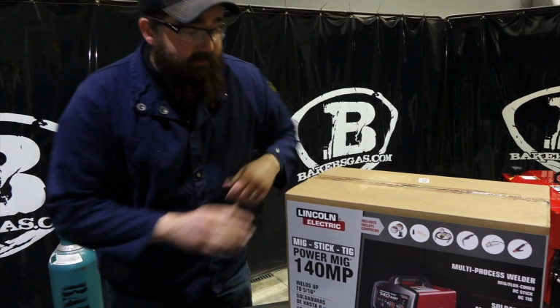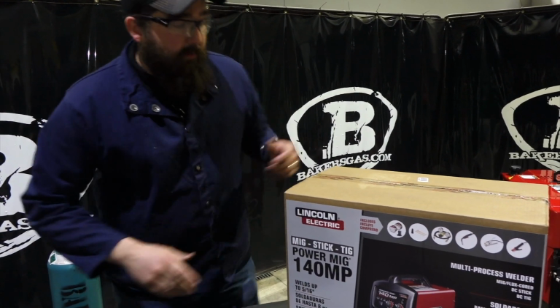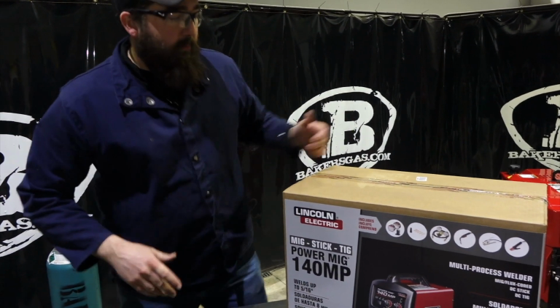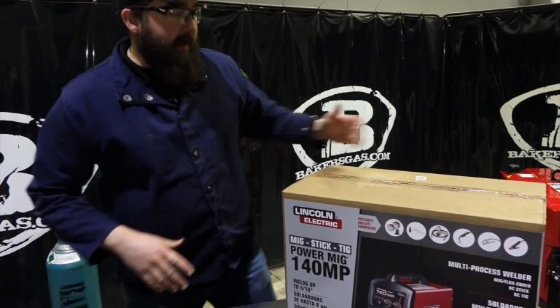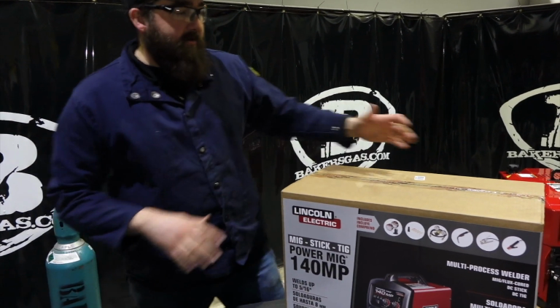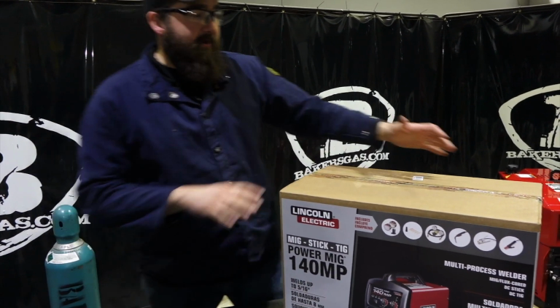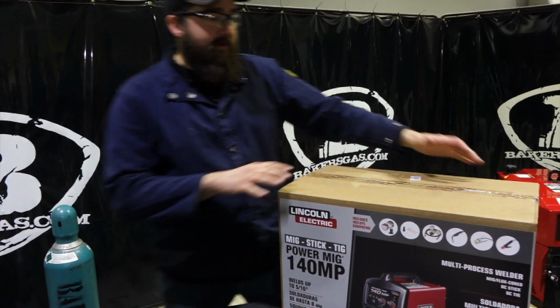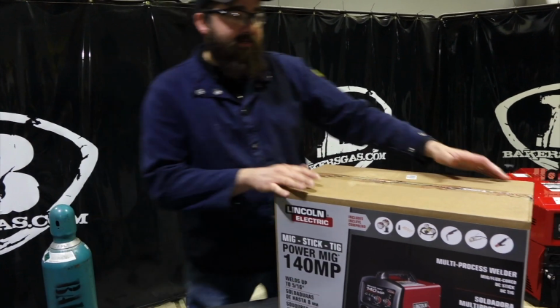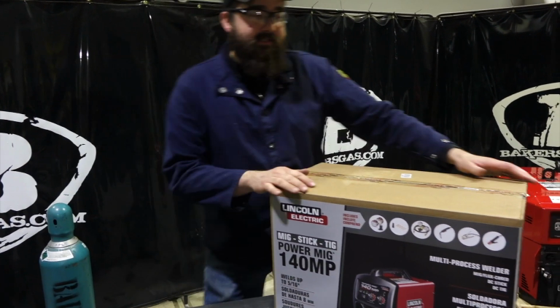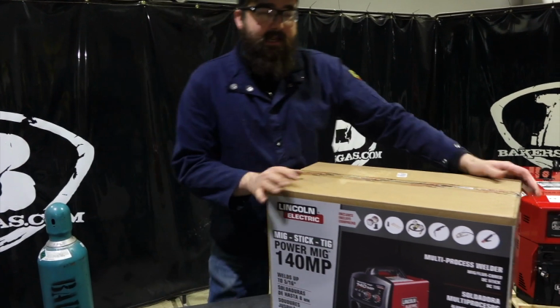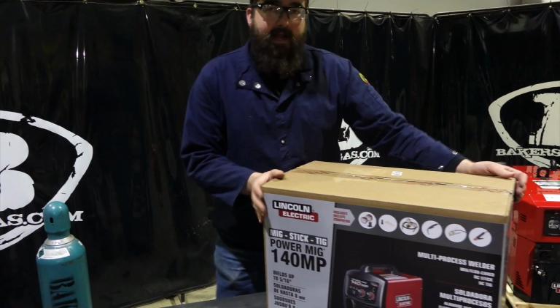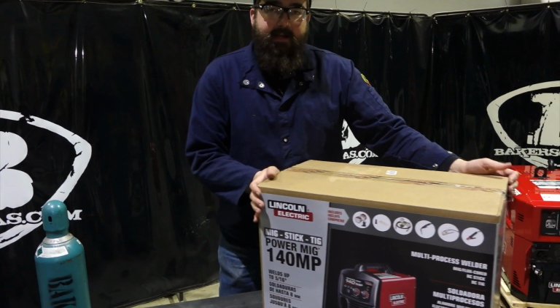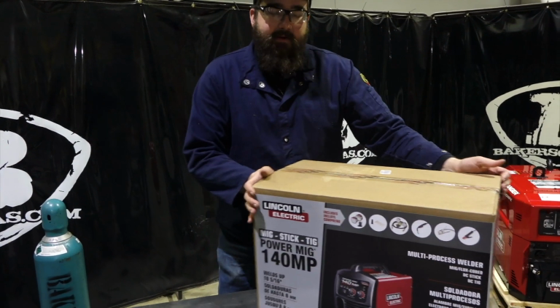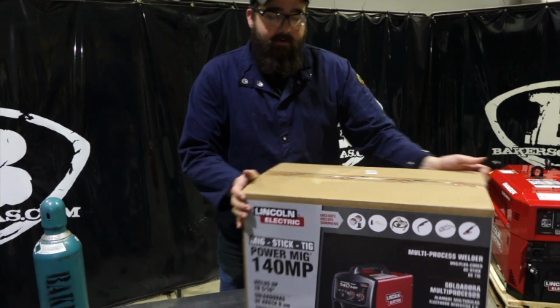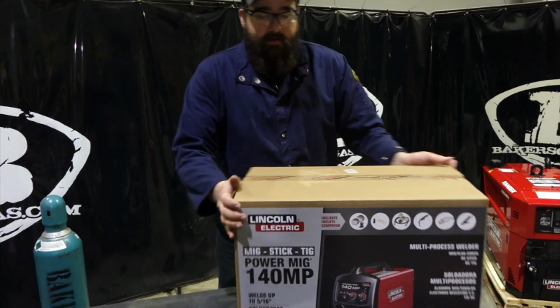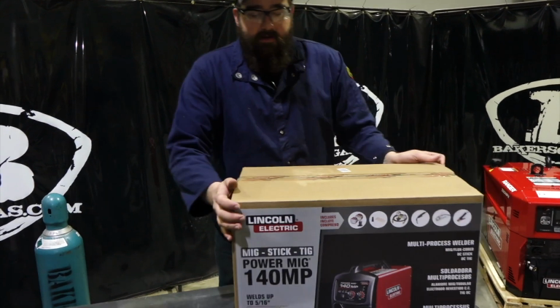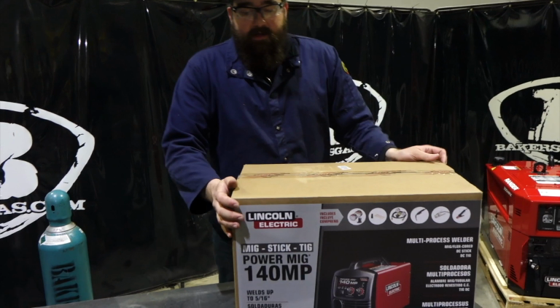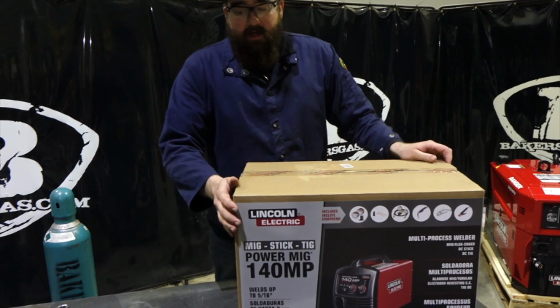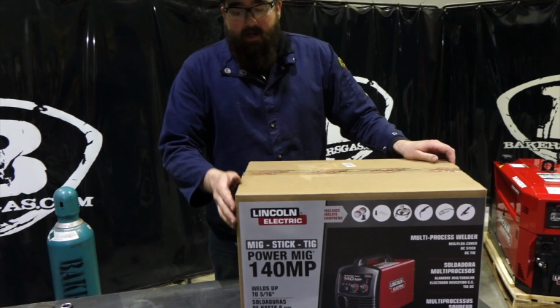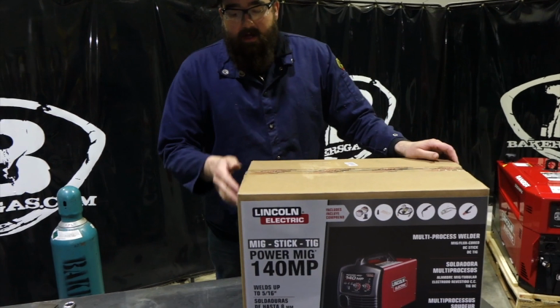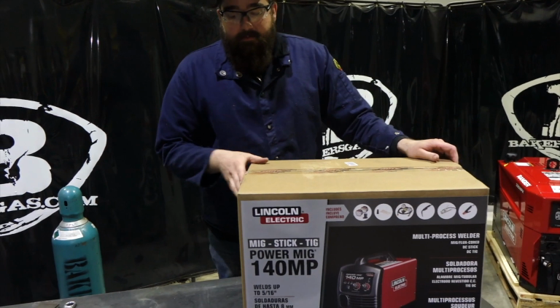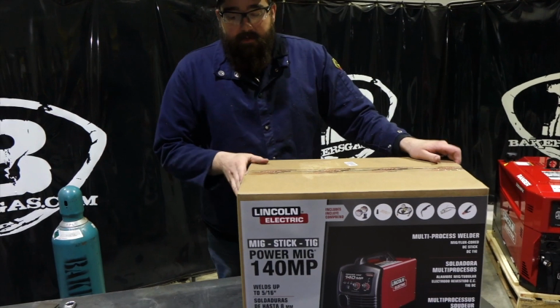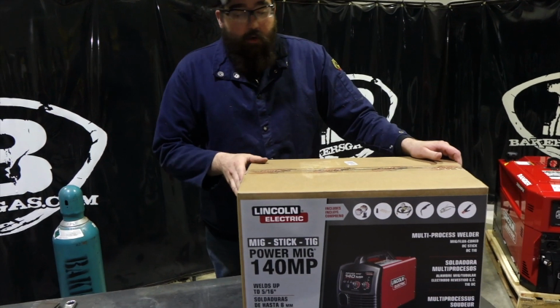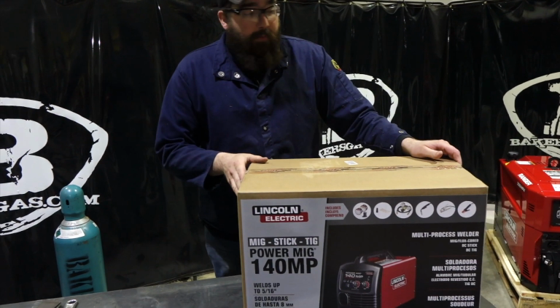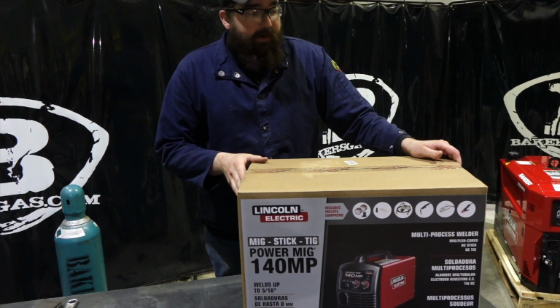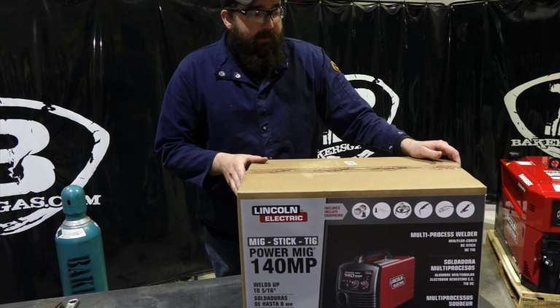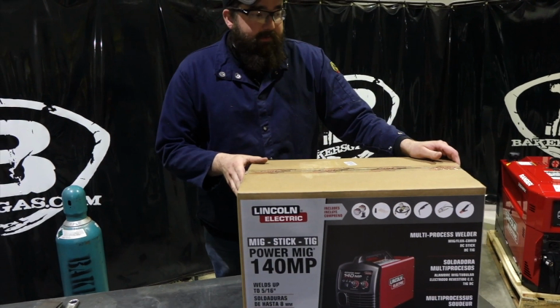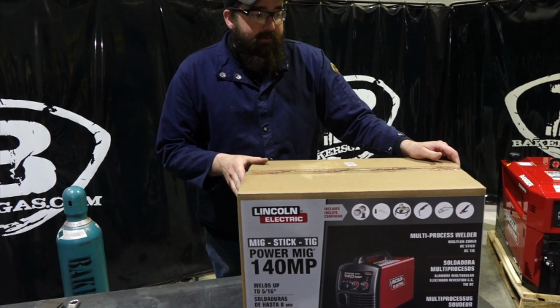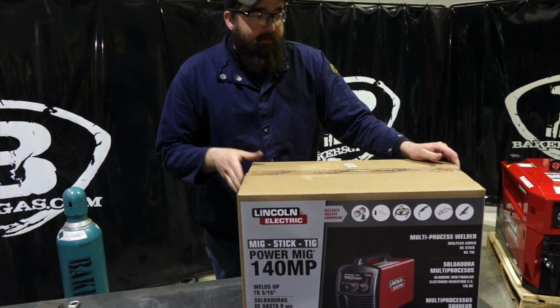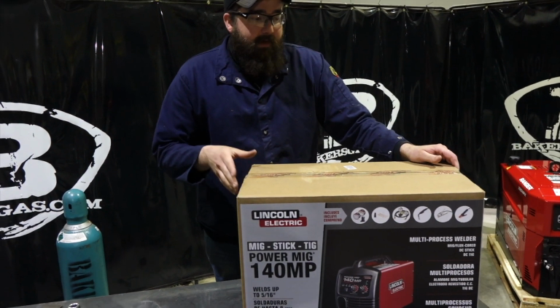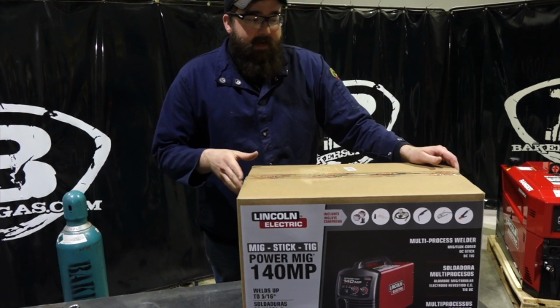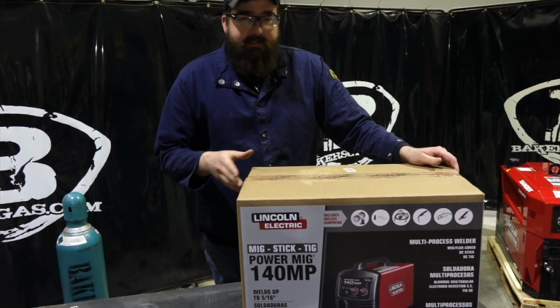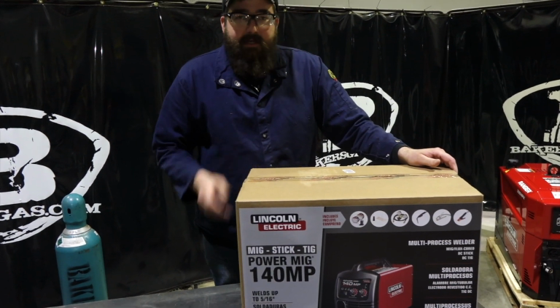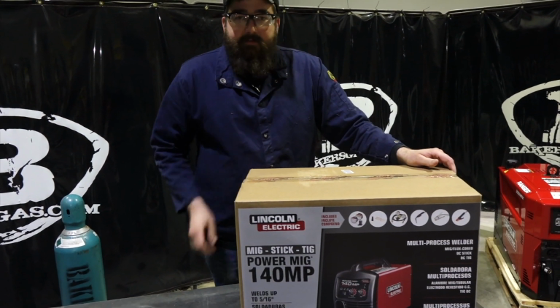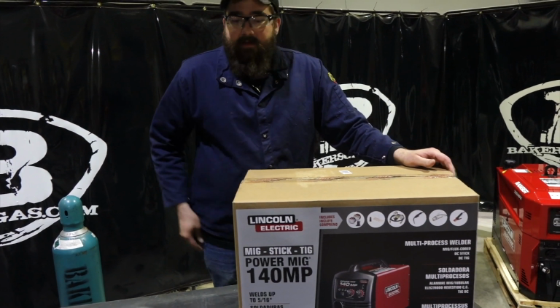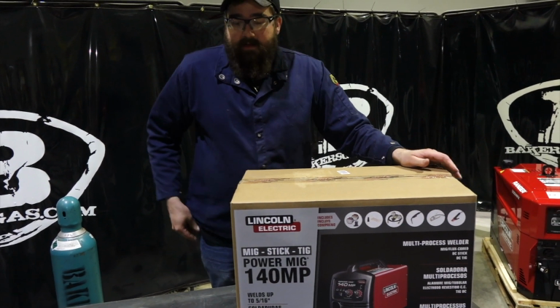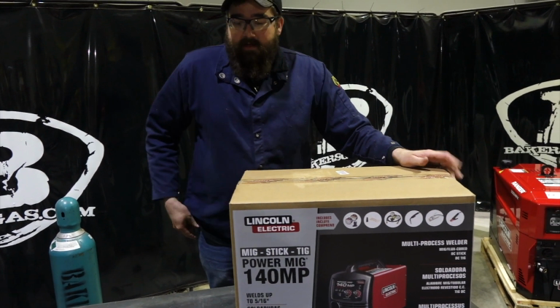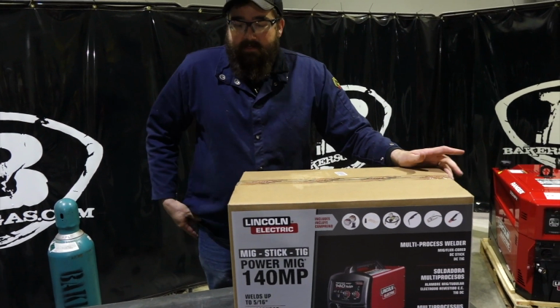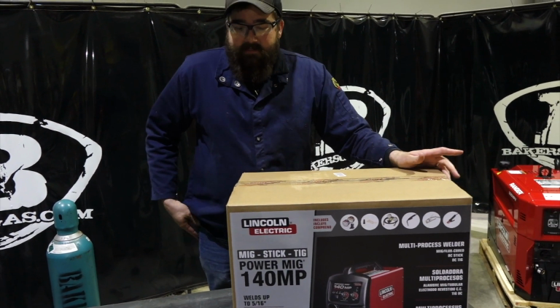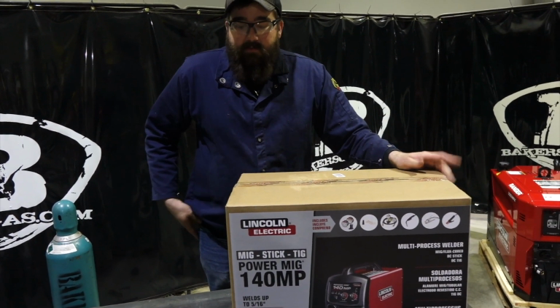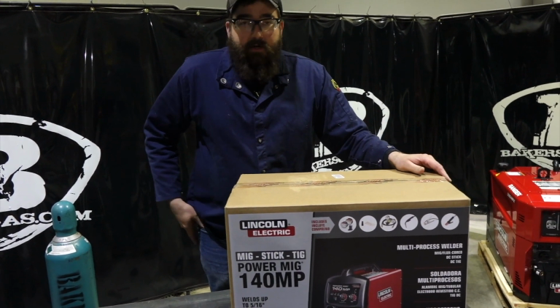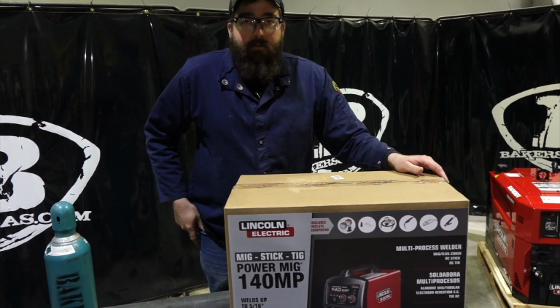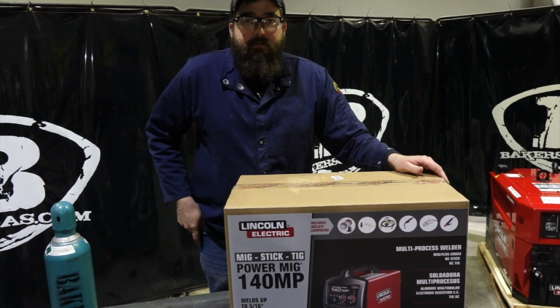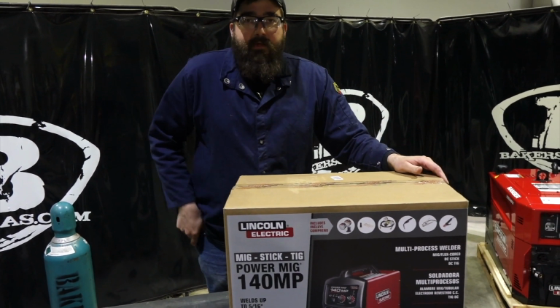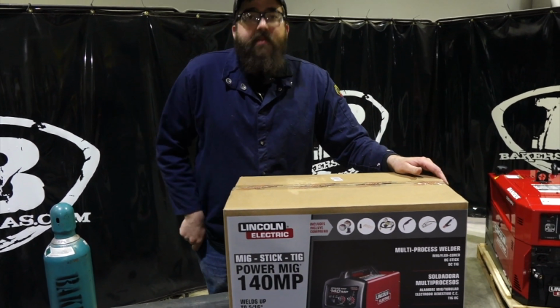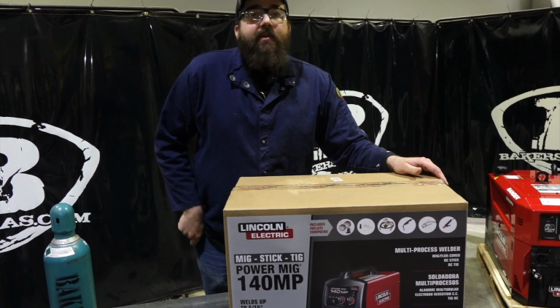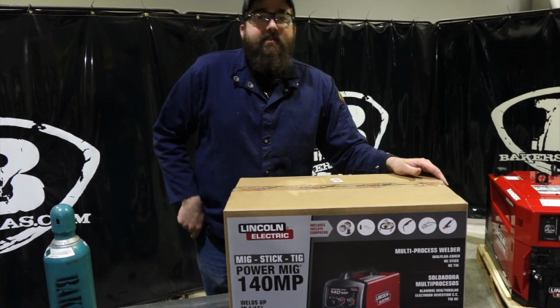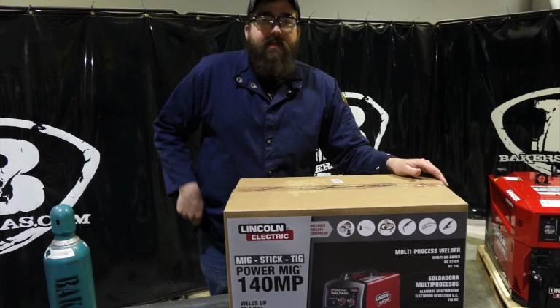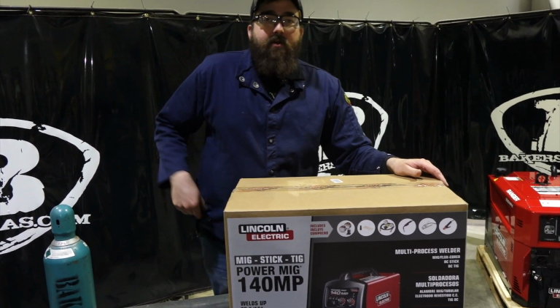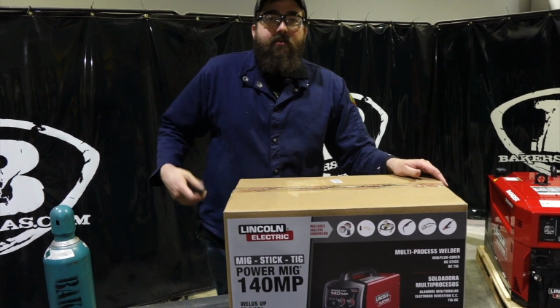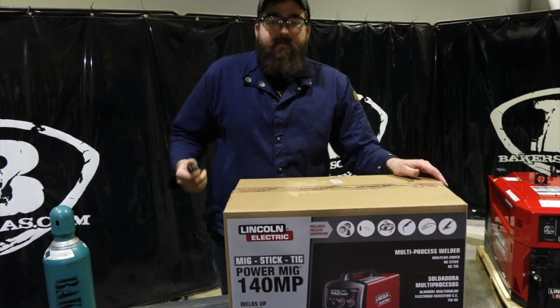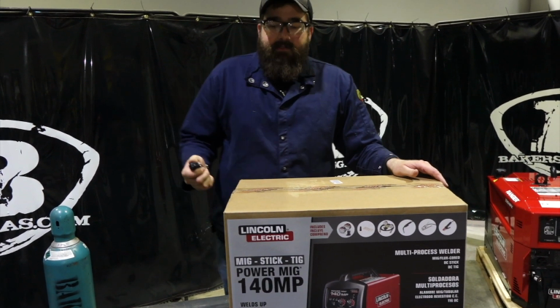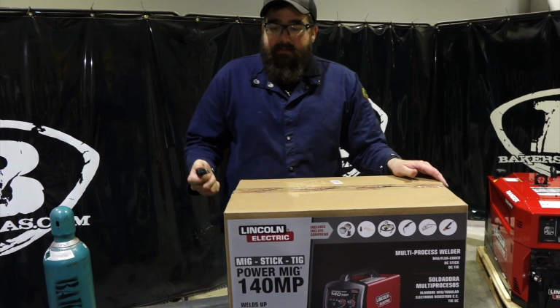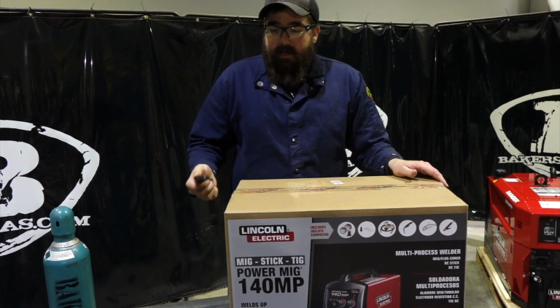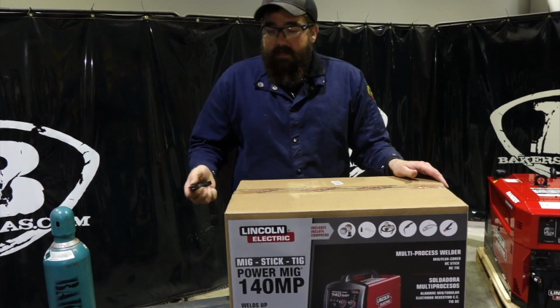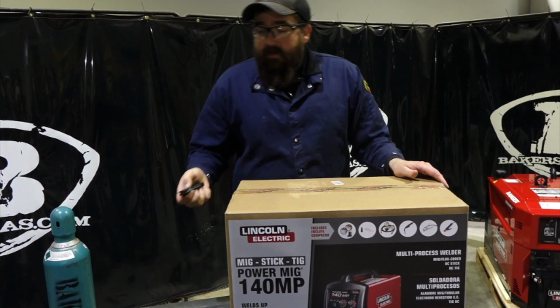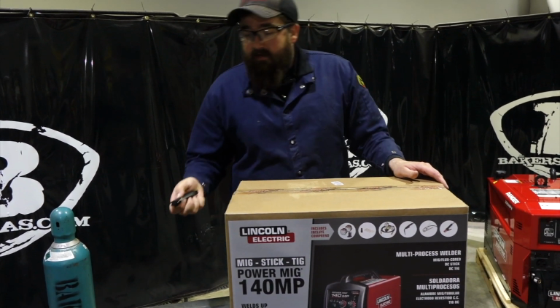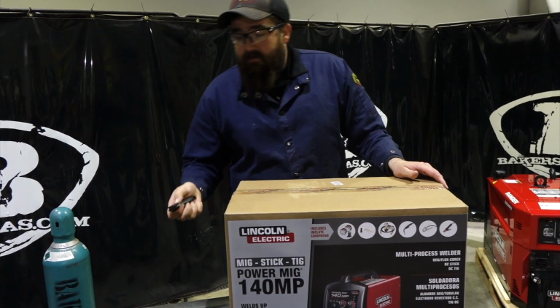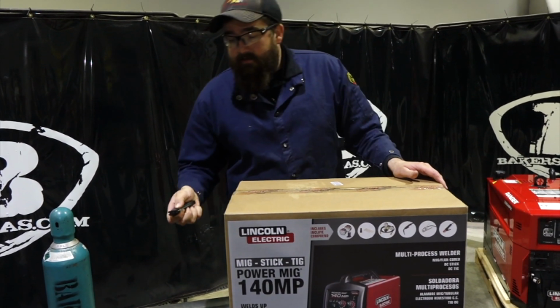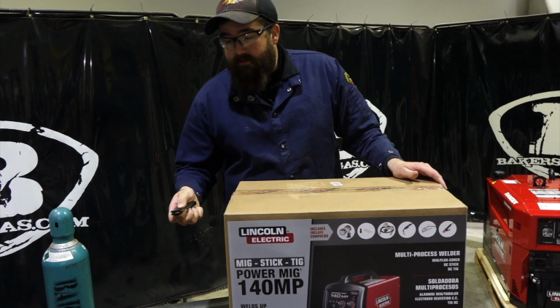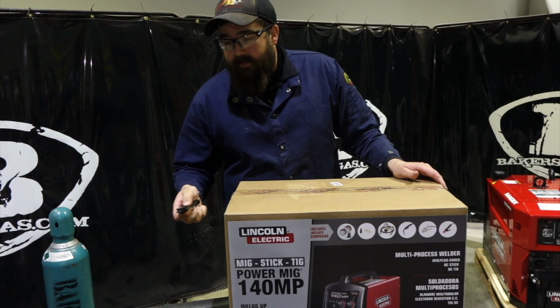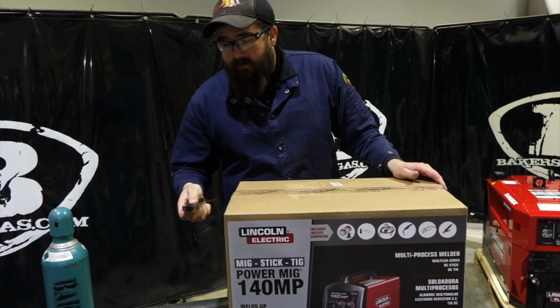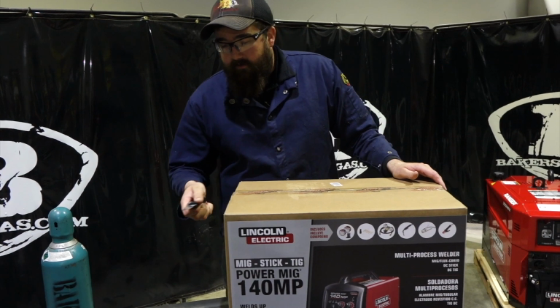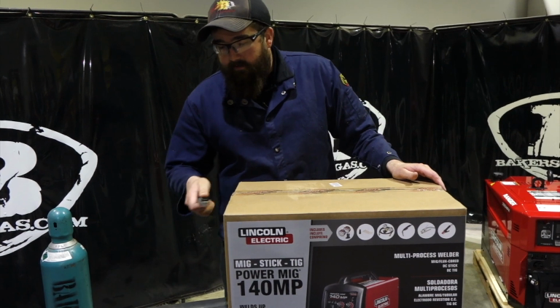Brand new unit, just got it here. I'm going to open it up, do an unboxing of it, see what comes with it, see how it looks inside. Let's check it out here.